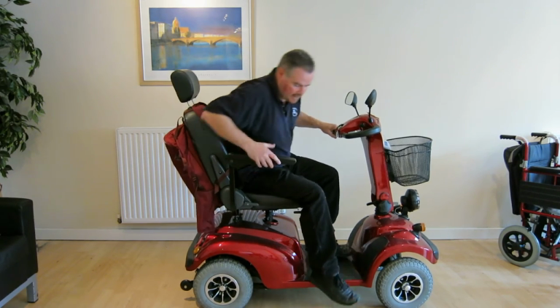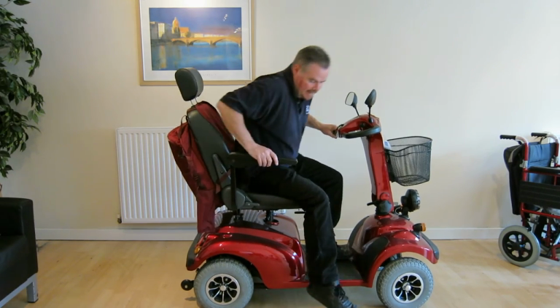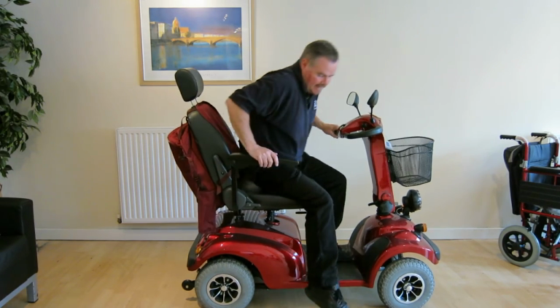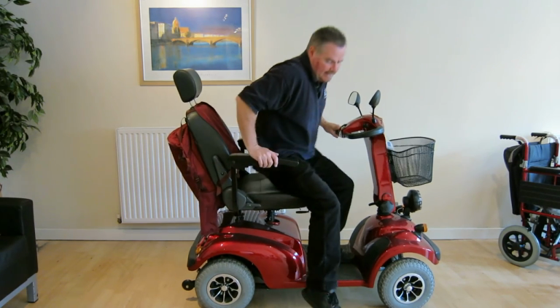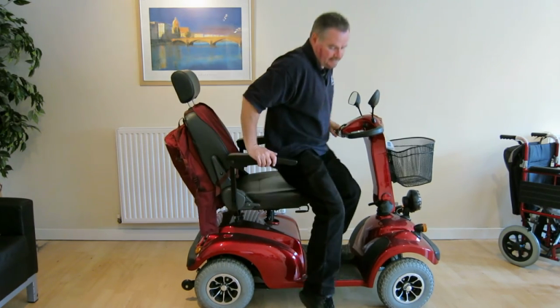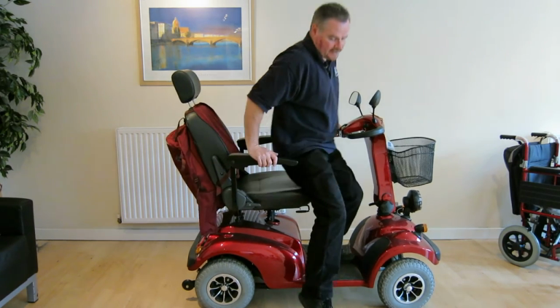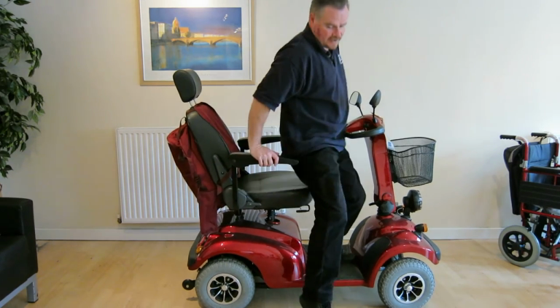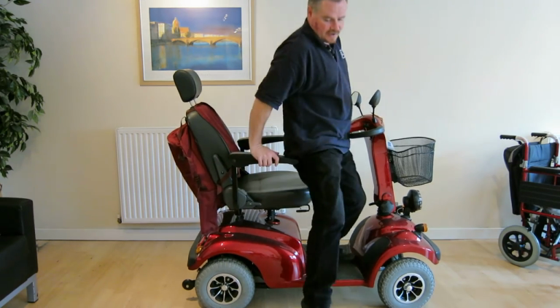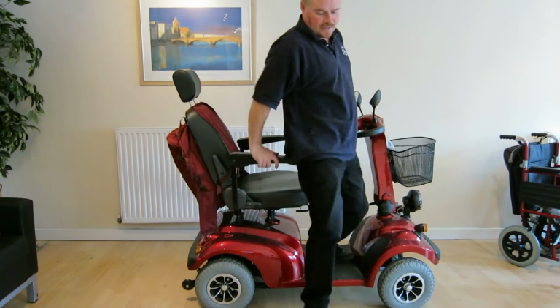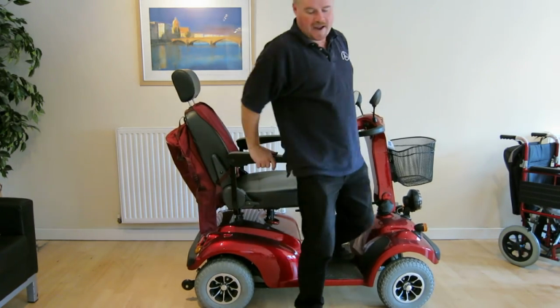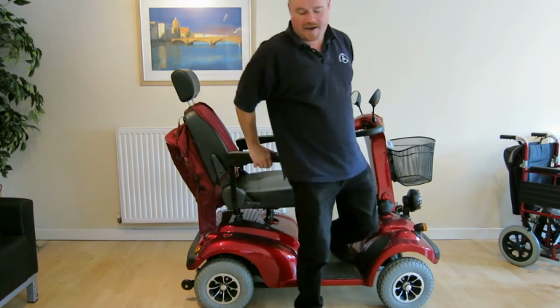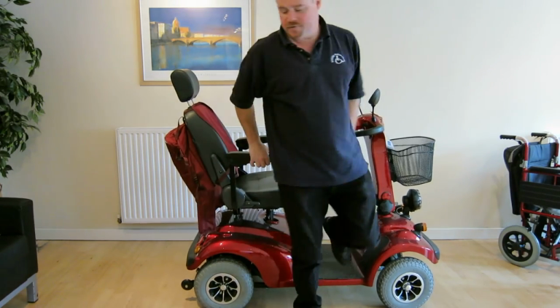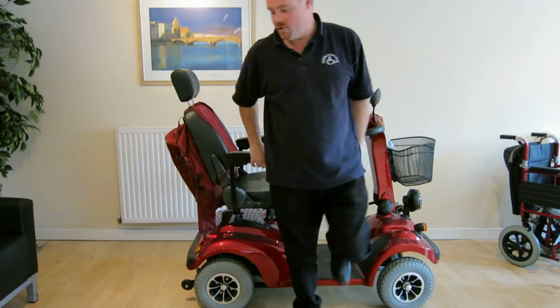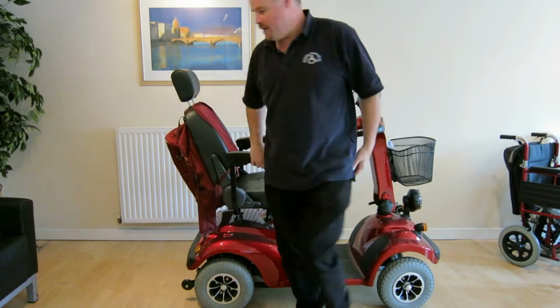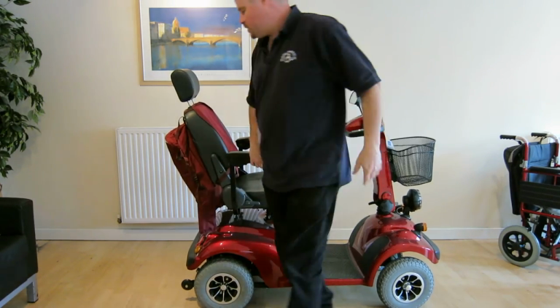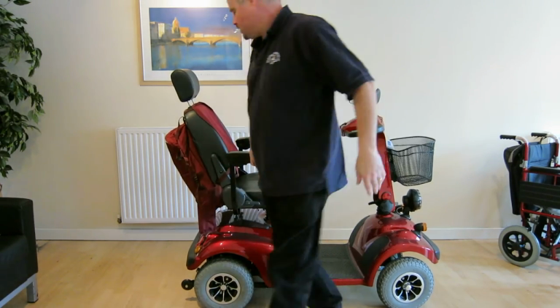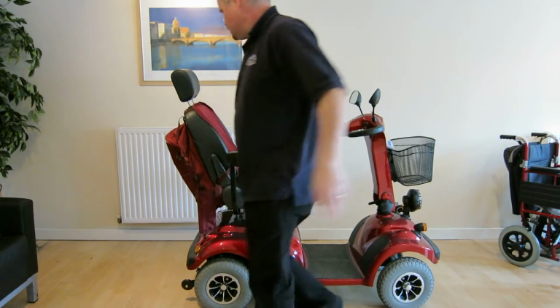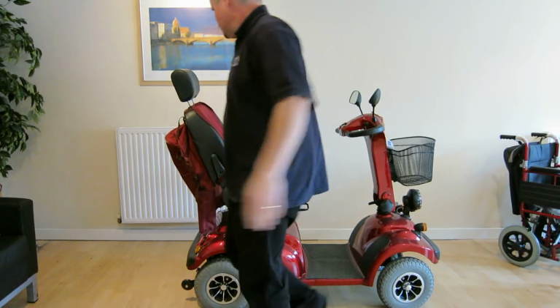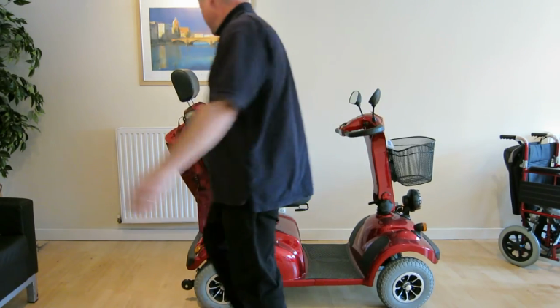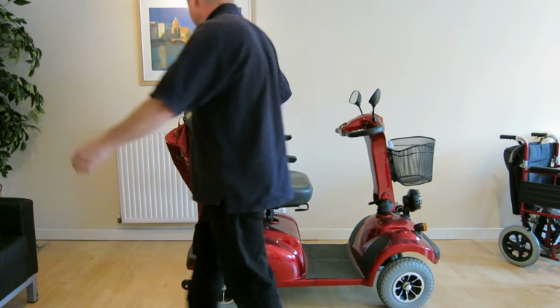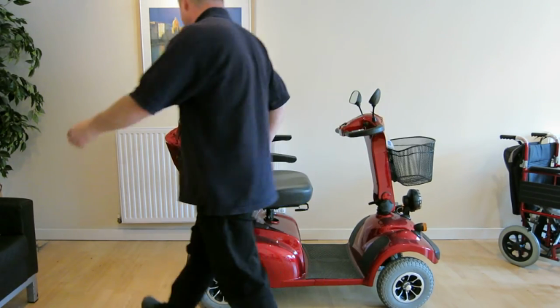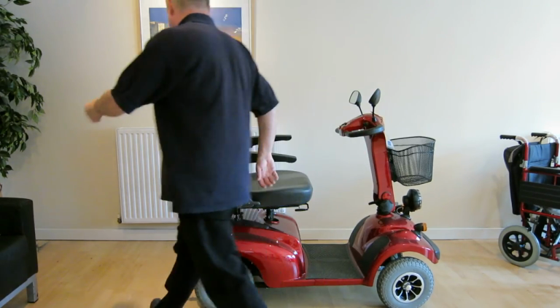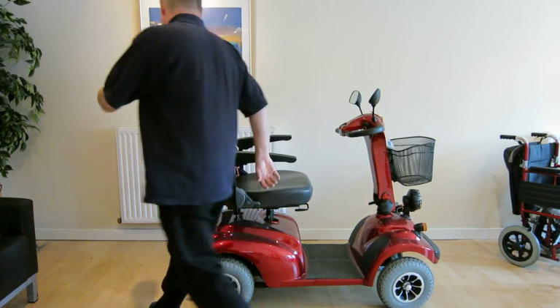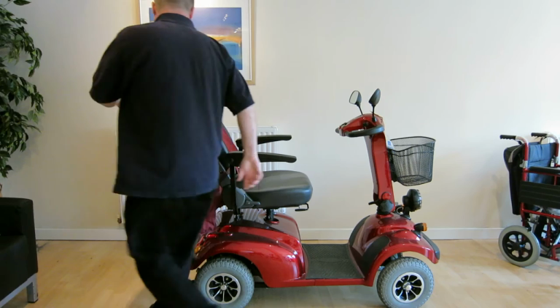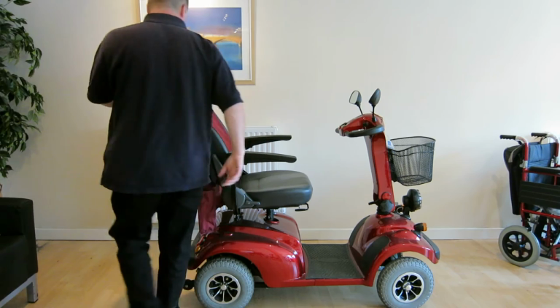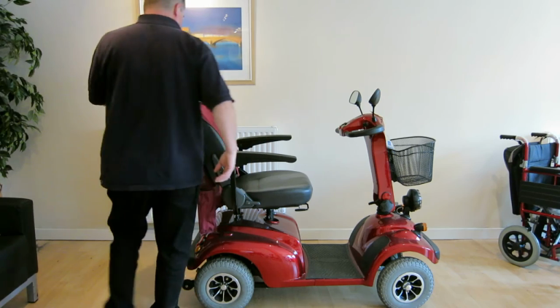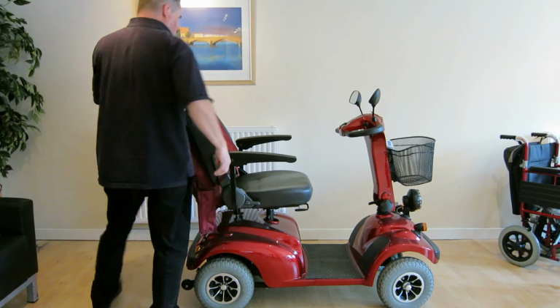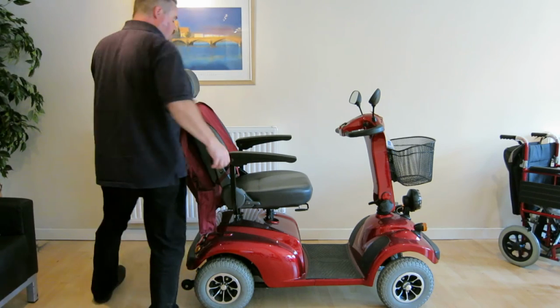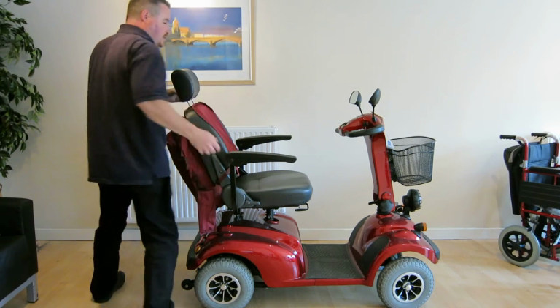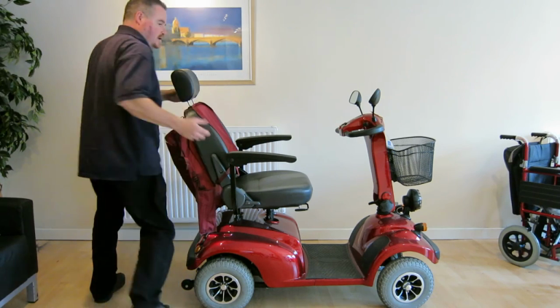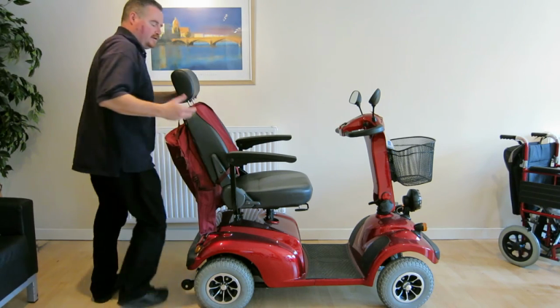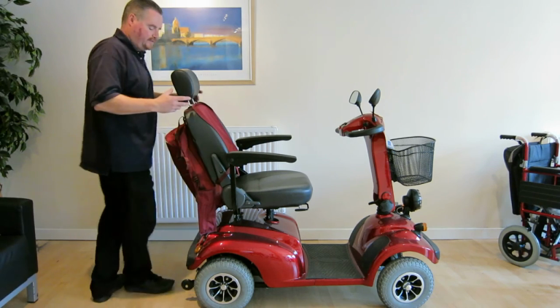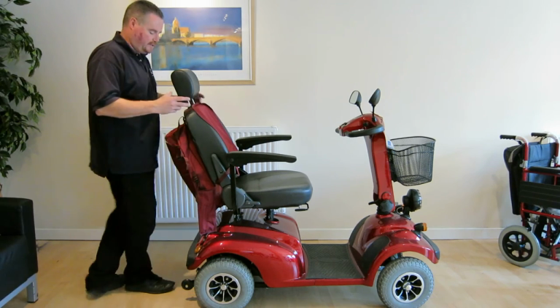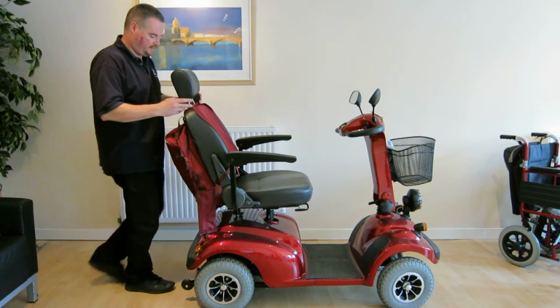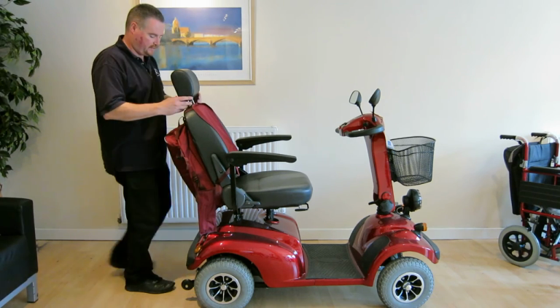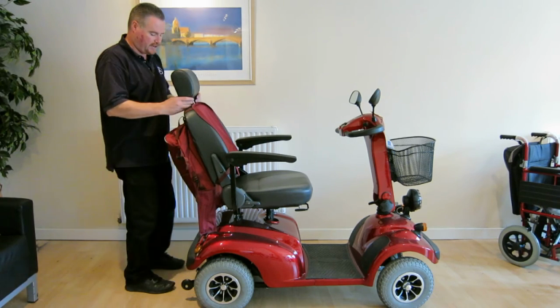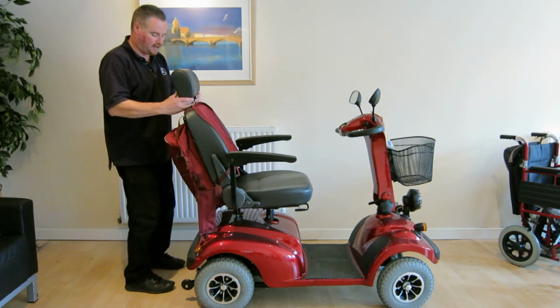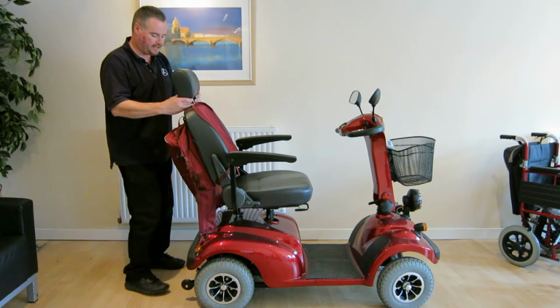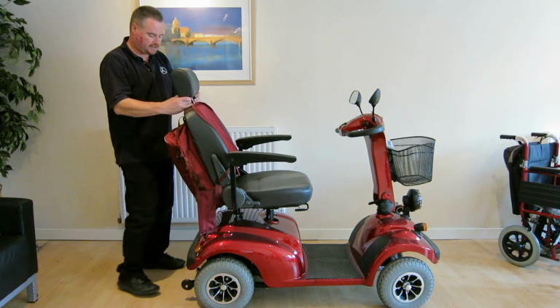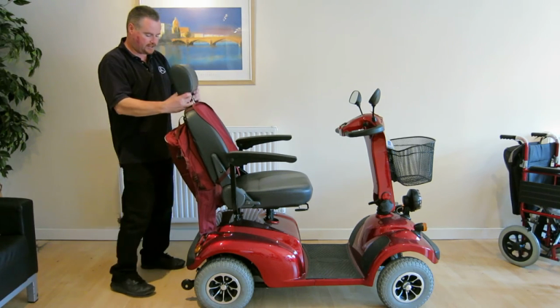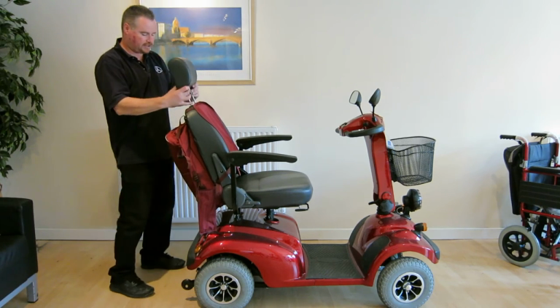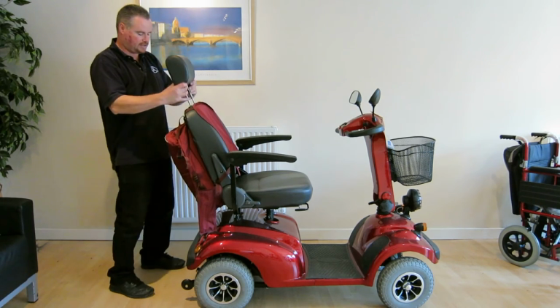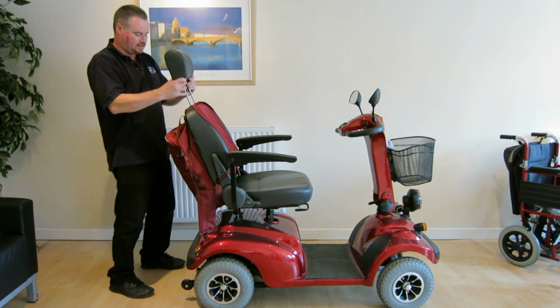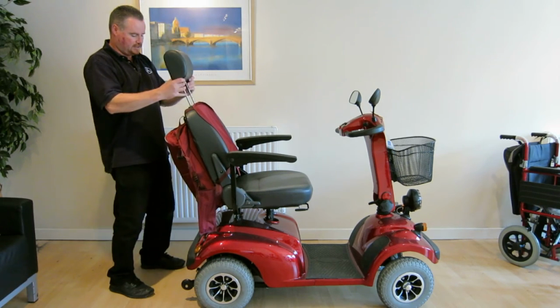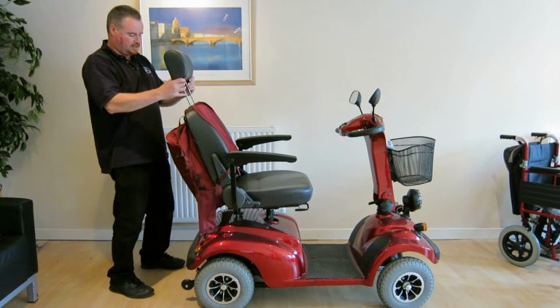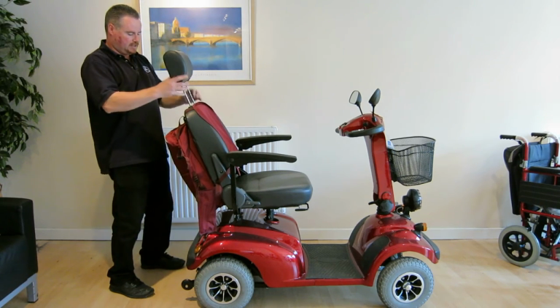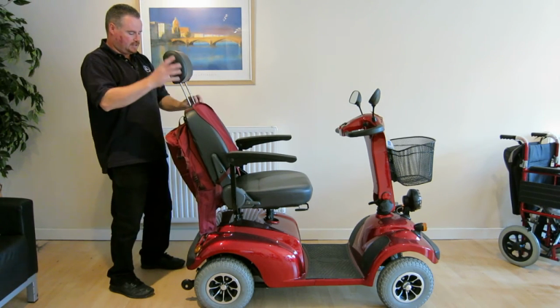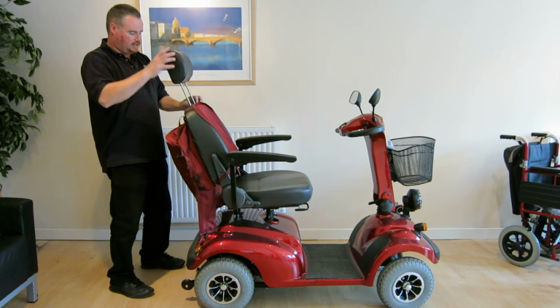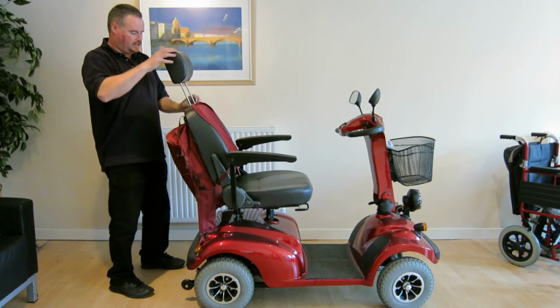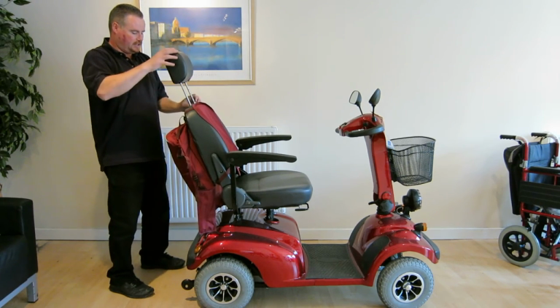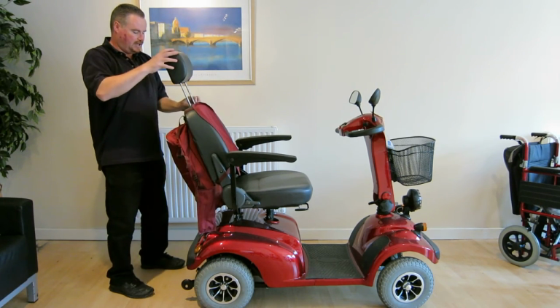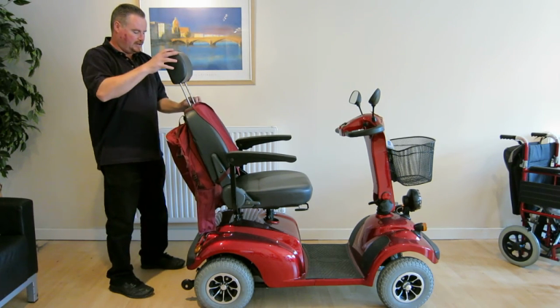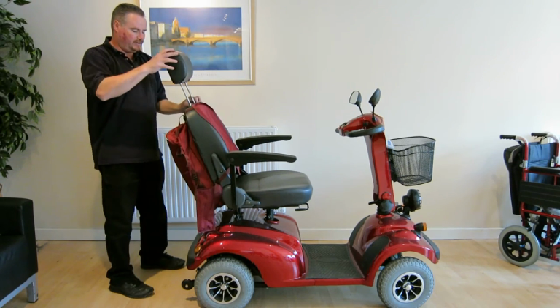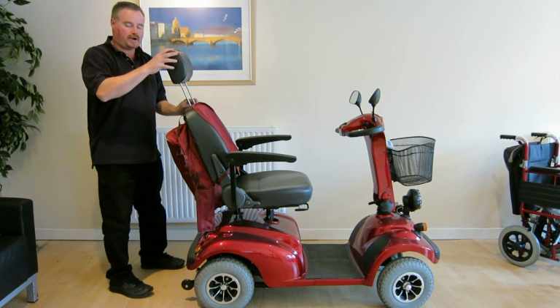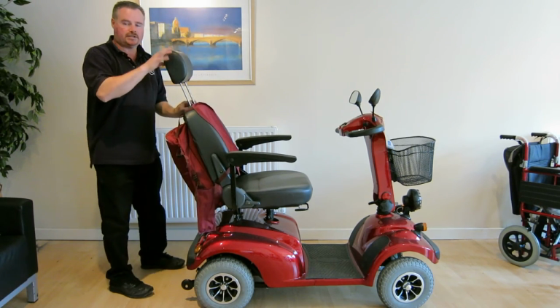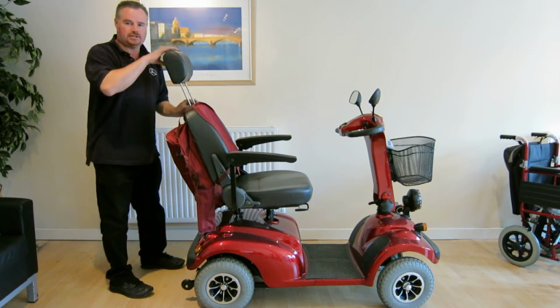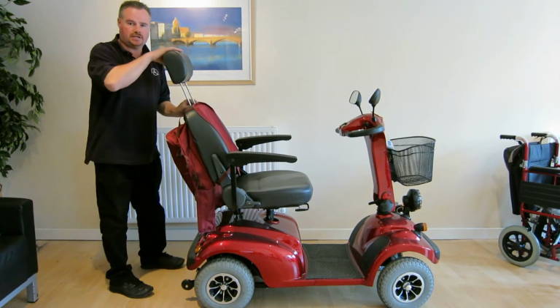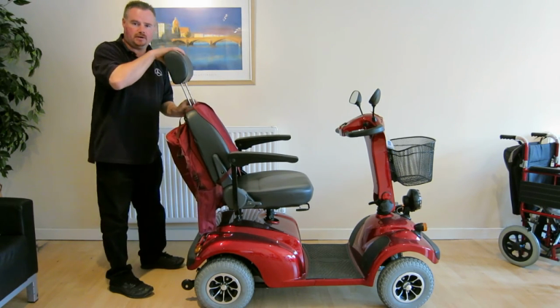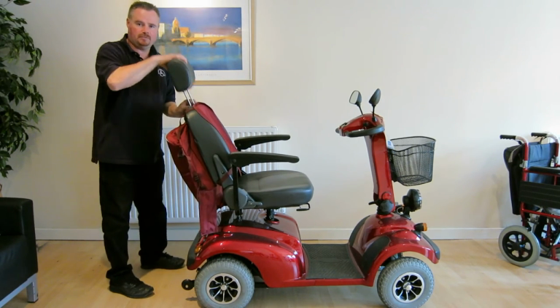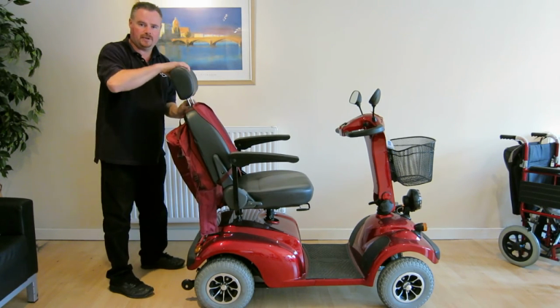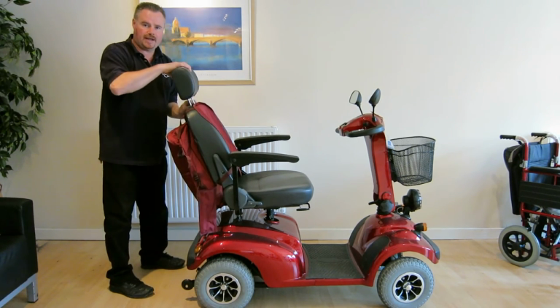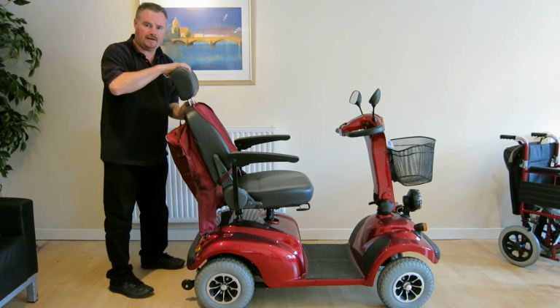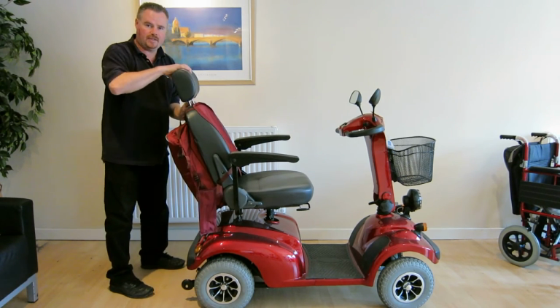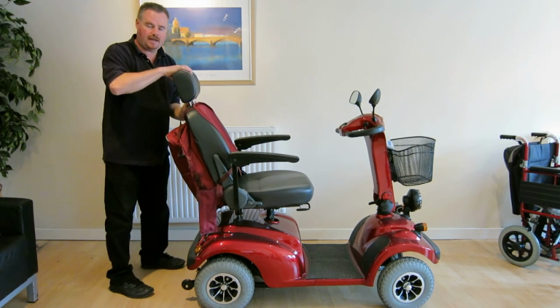Even the headrest is adjustable for different heights. You can hear it ratcheting up and down there.